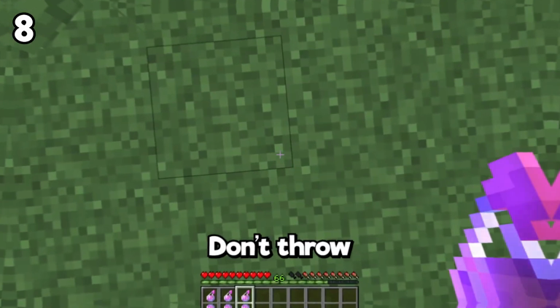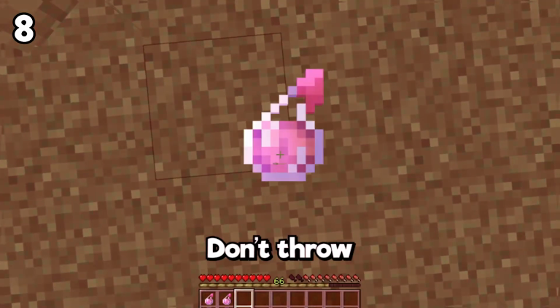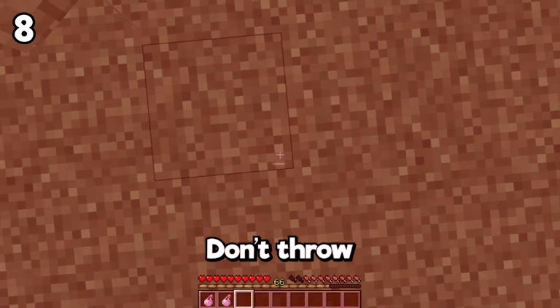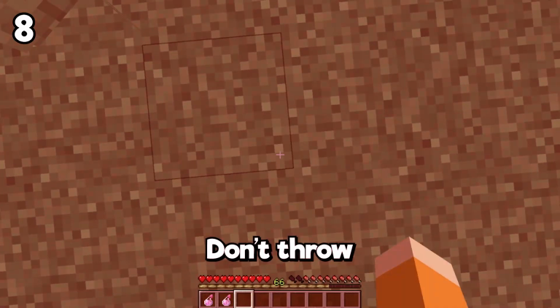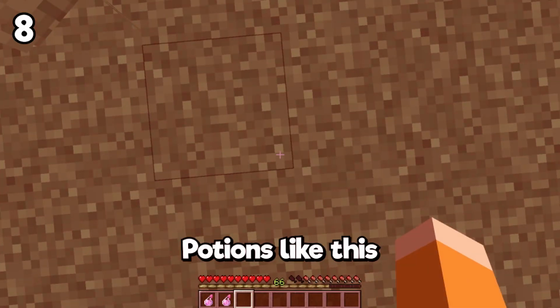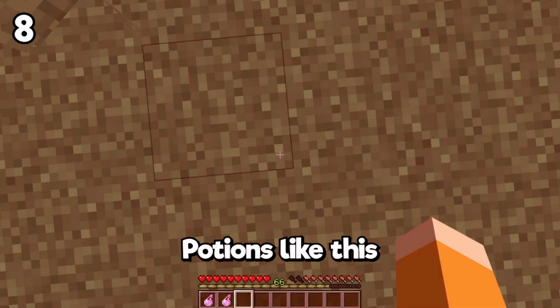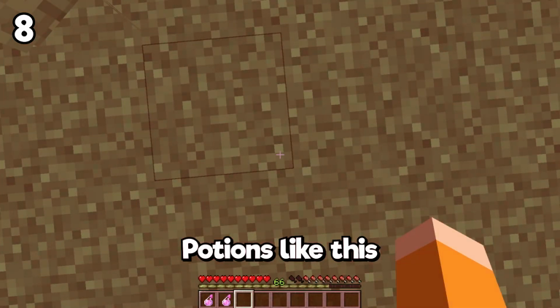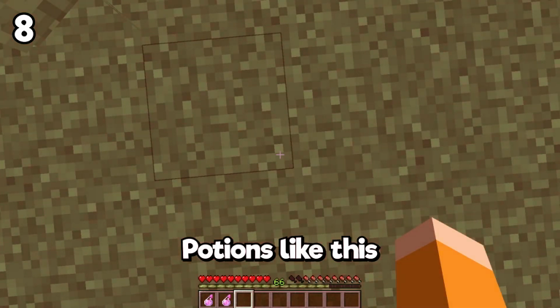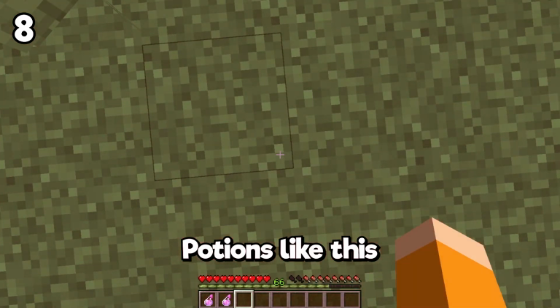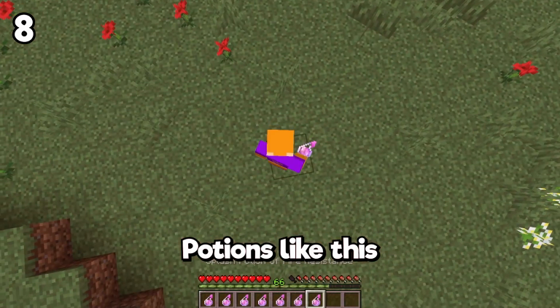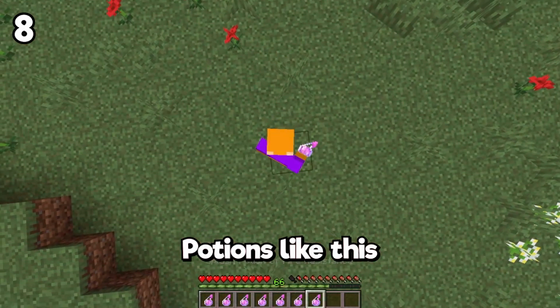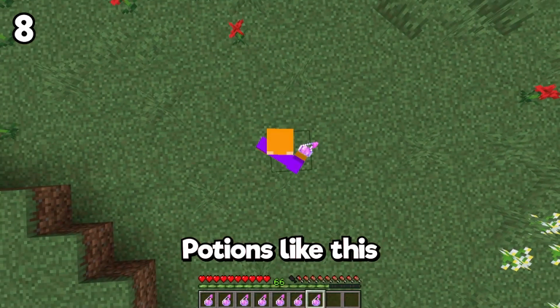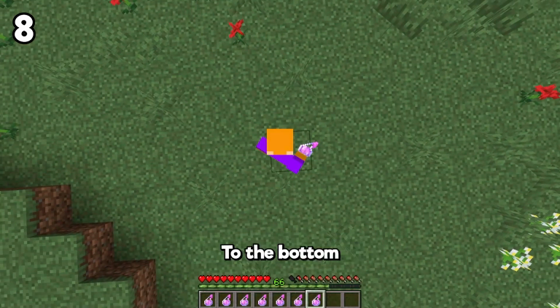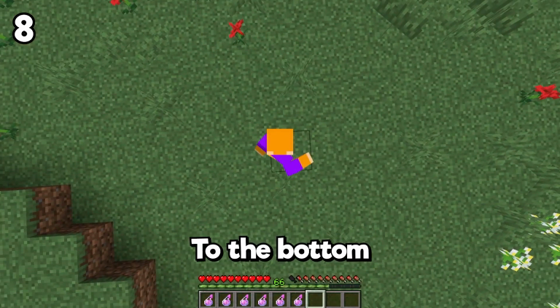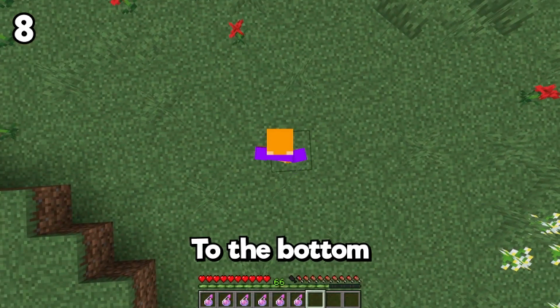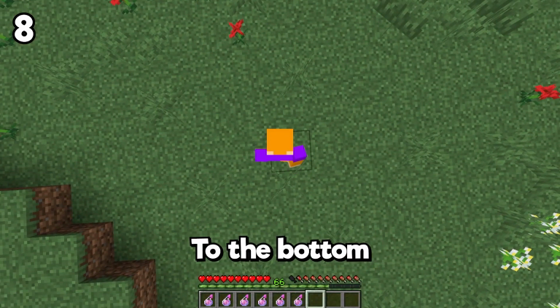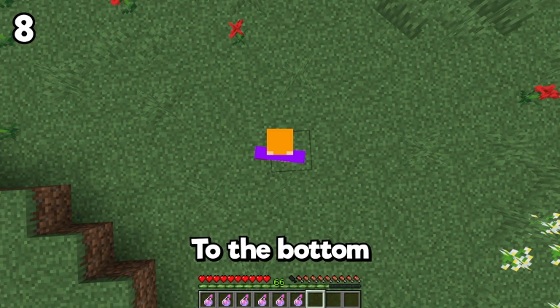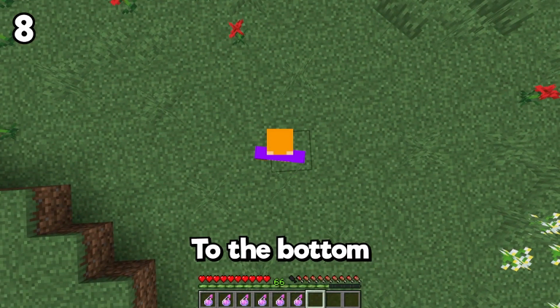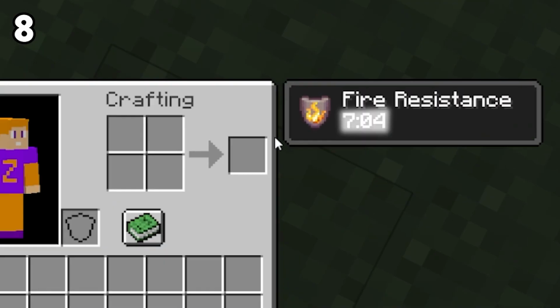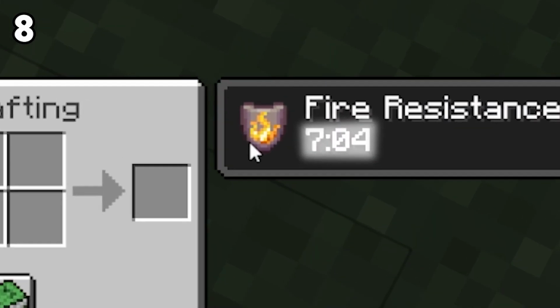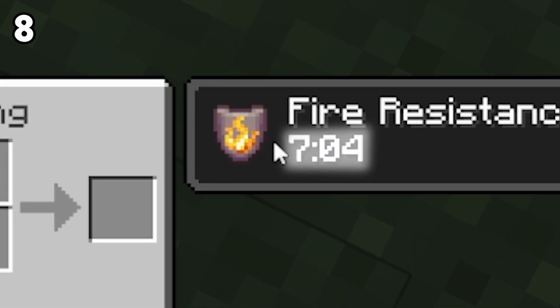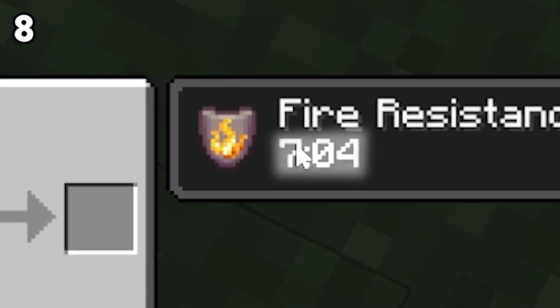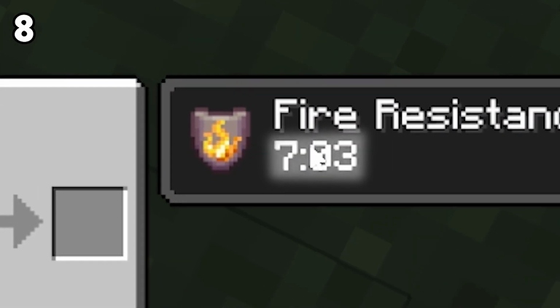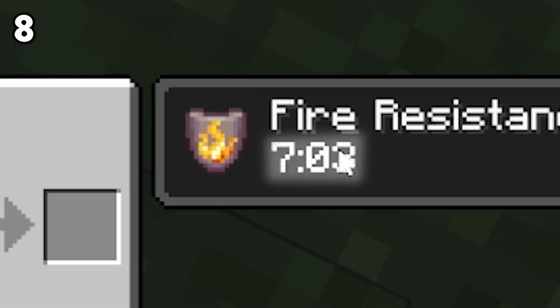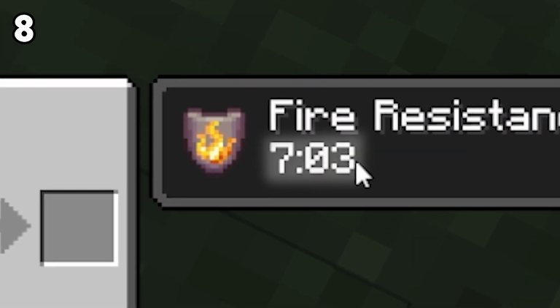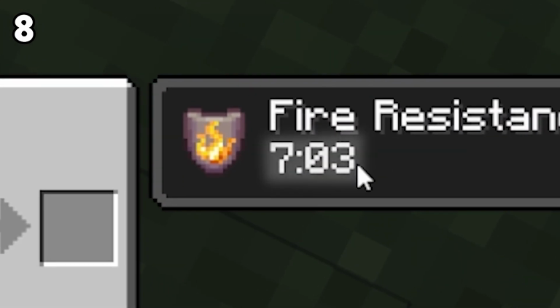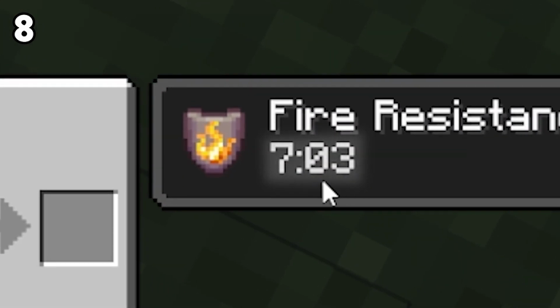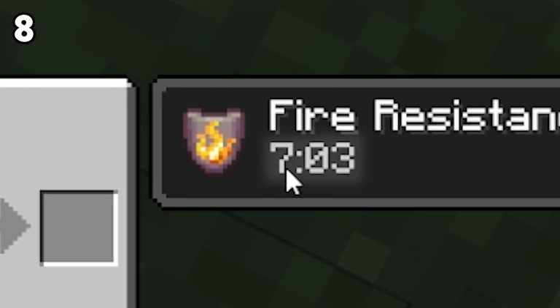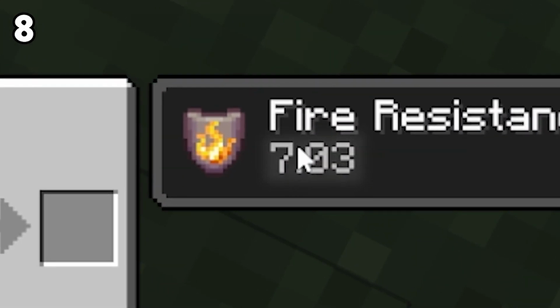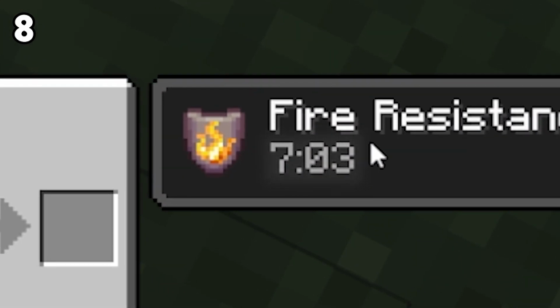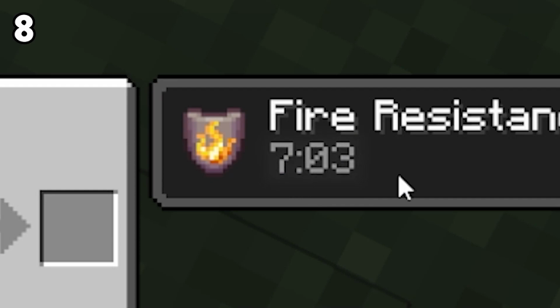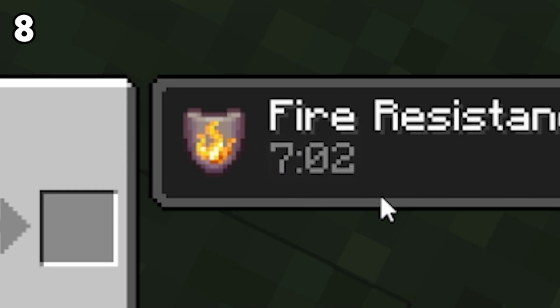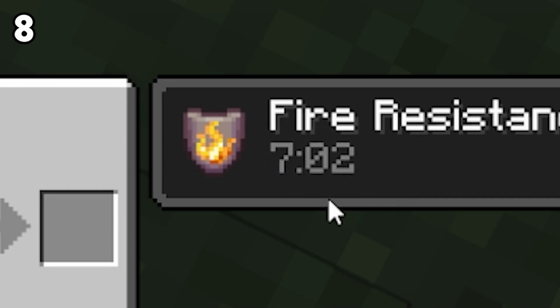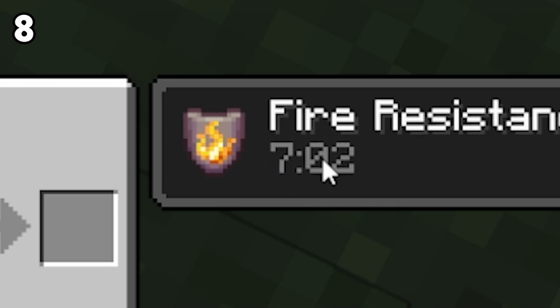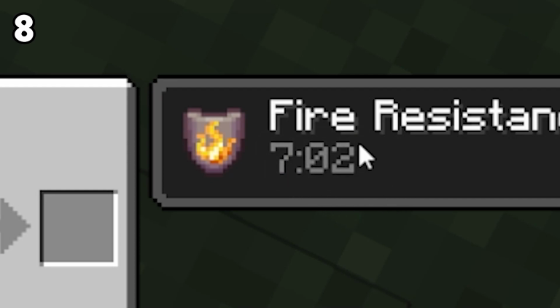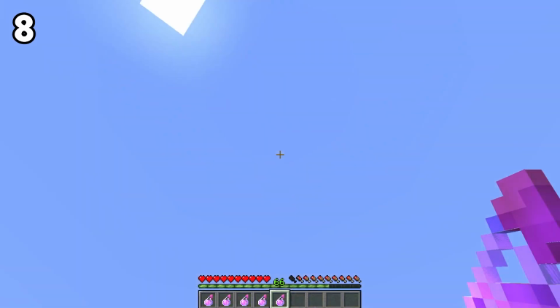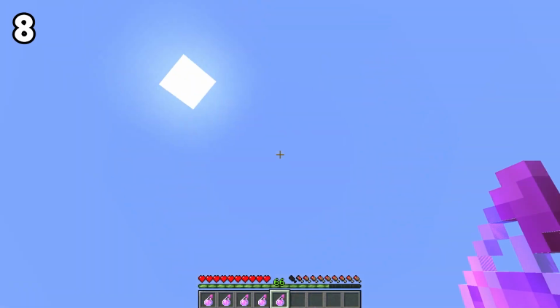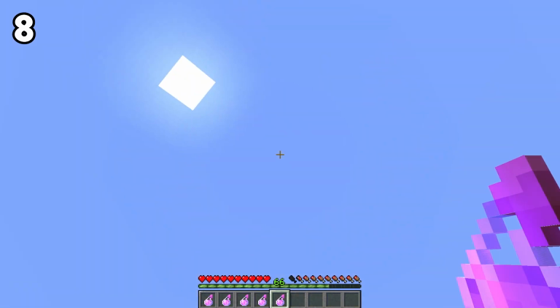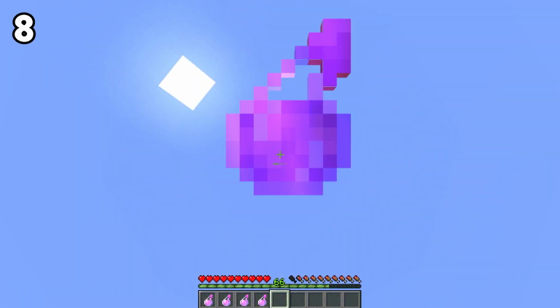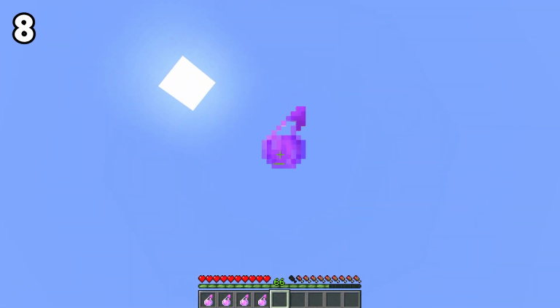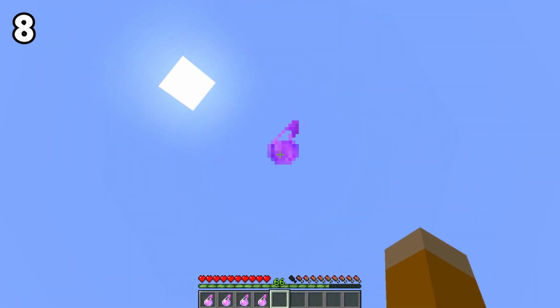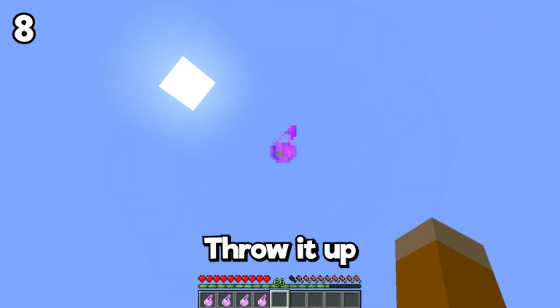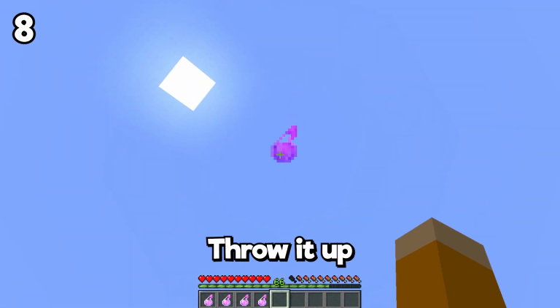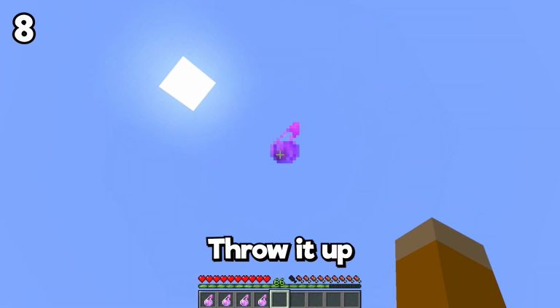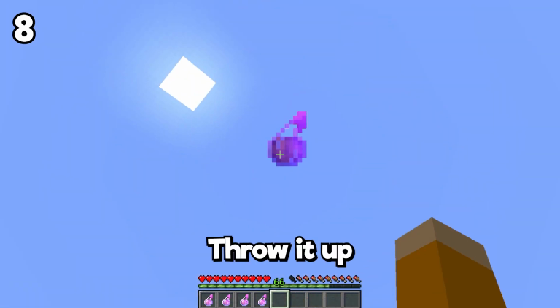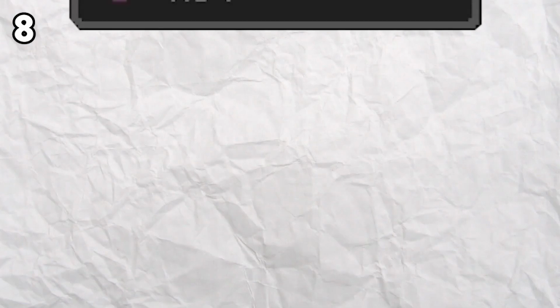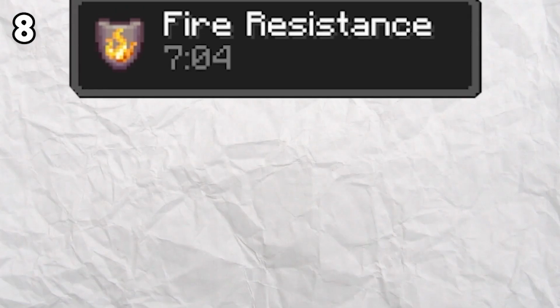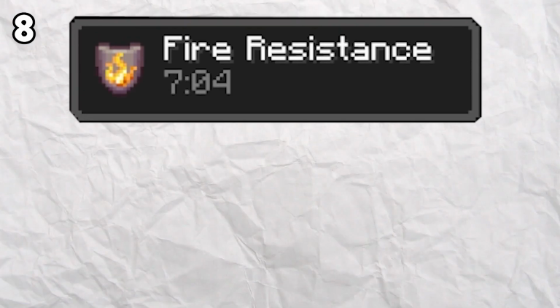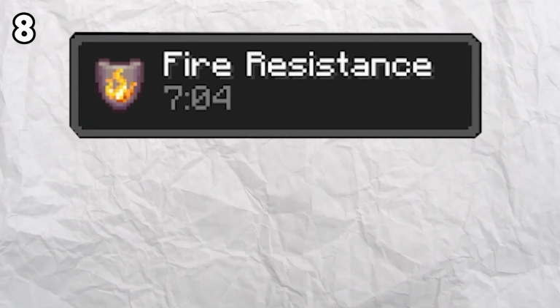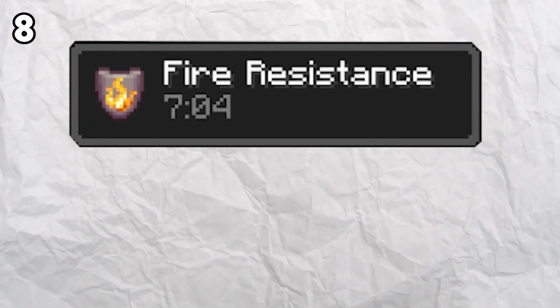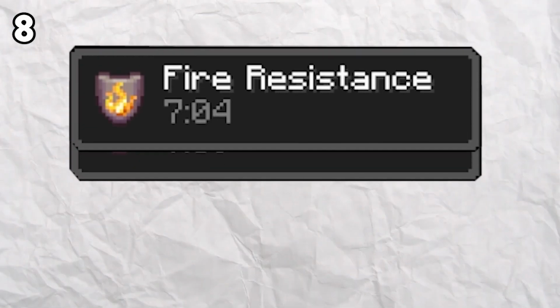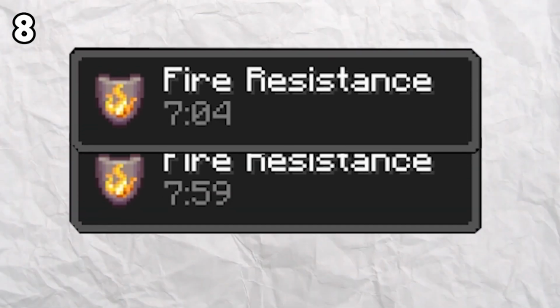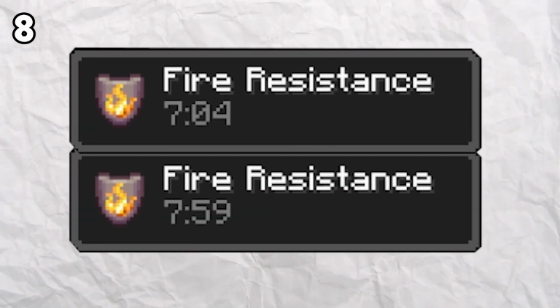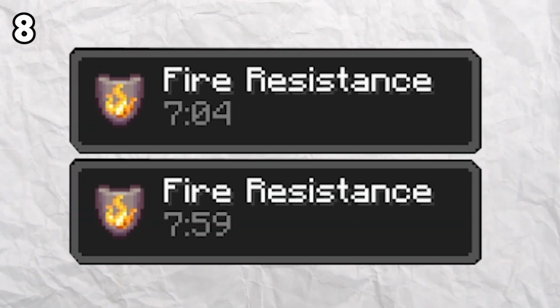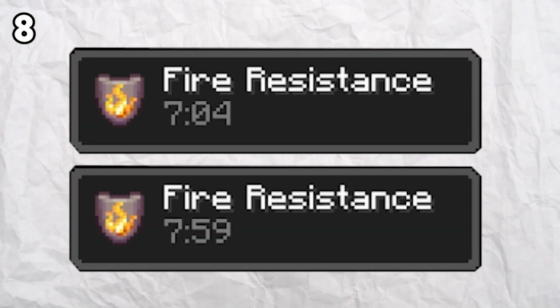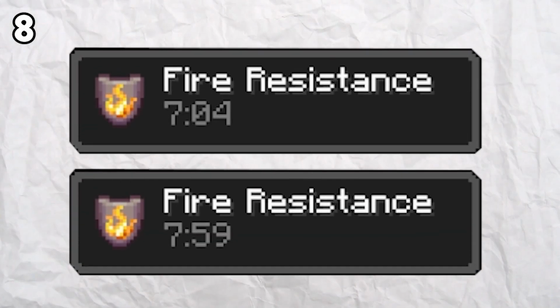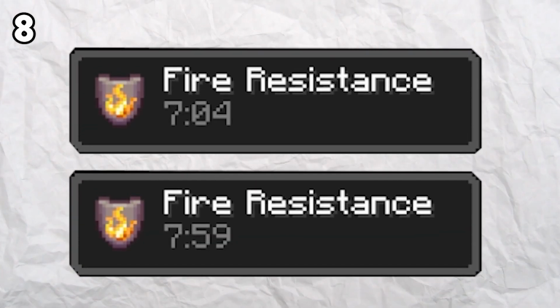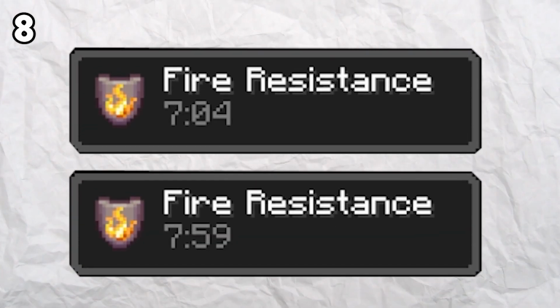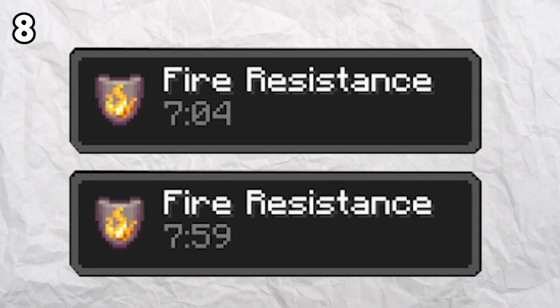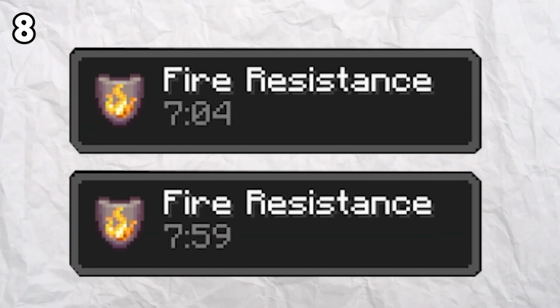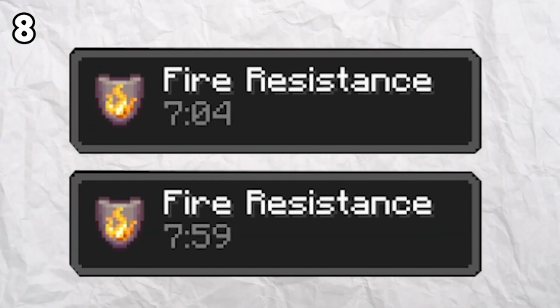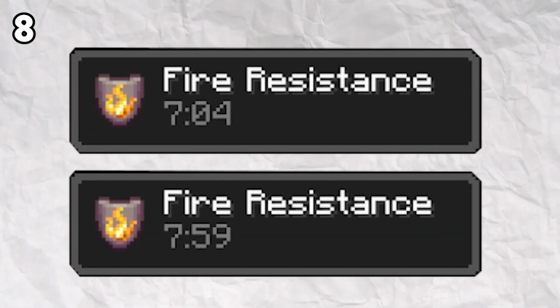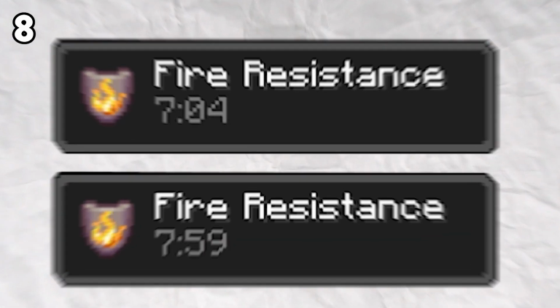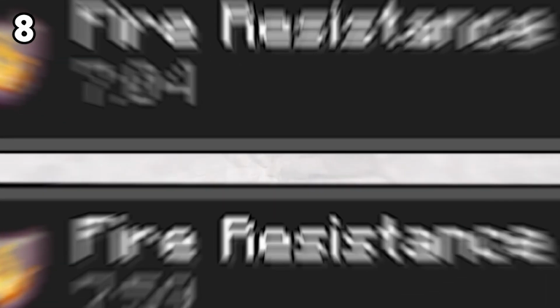Don't throw potions straight down to the bottom — it will not get the best performance out of the potion. Instead, throw it upward, which will make the potion stay active for a longer time.